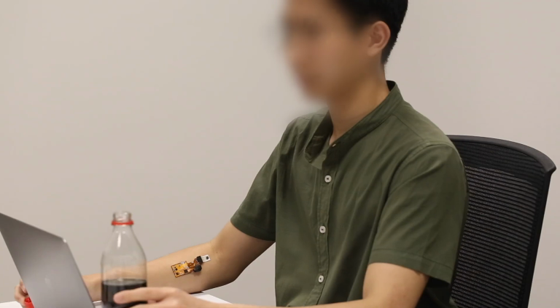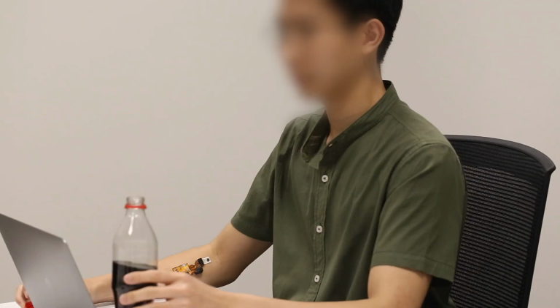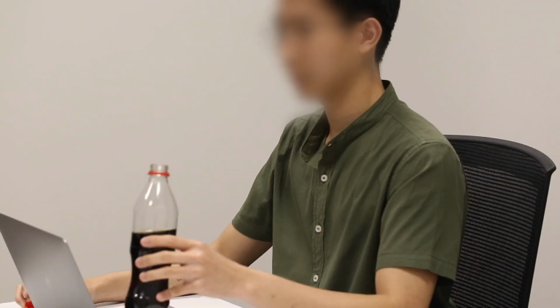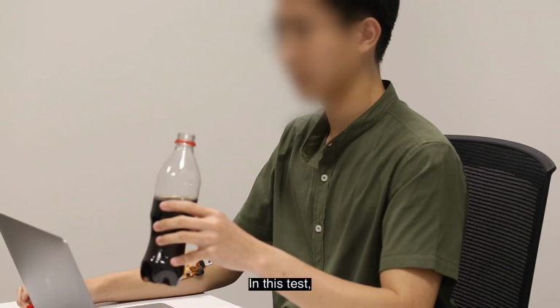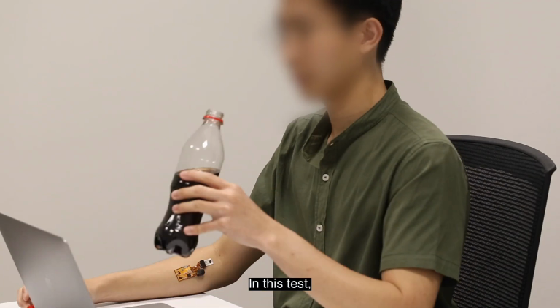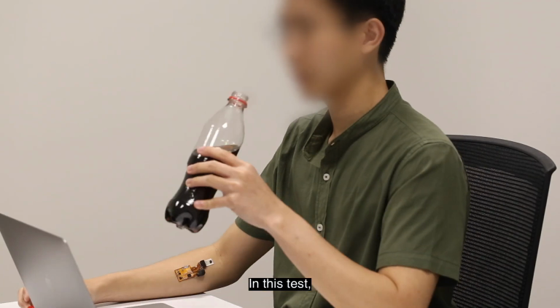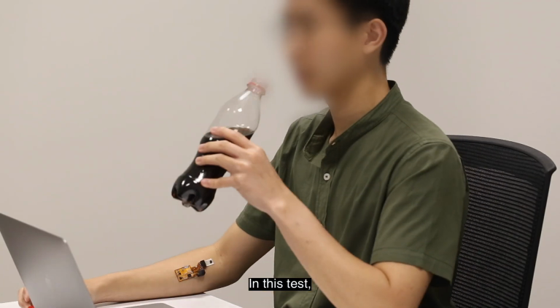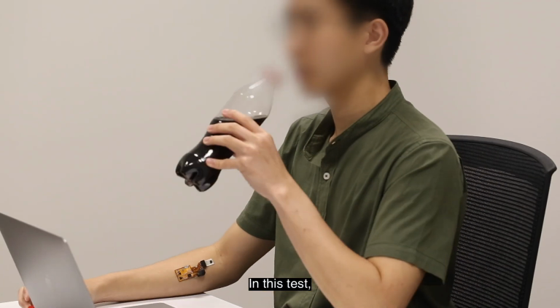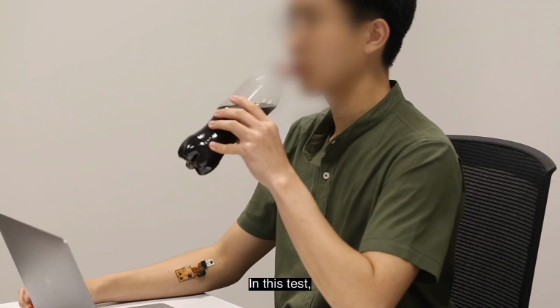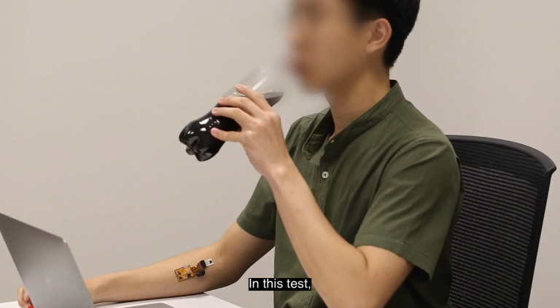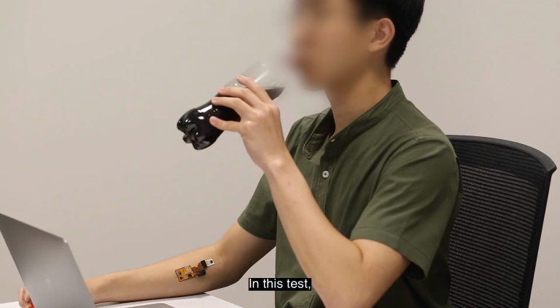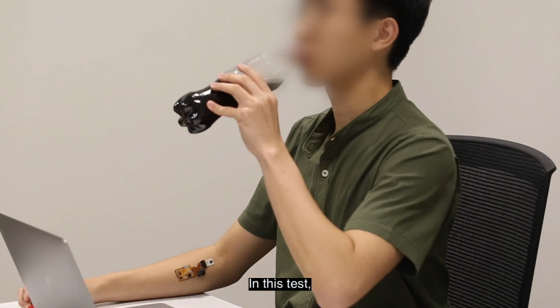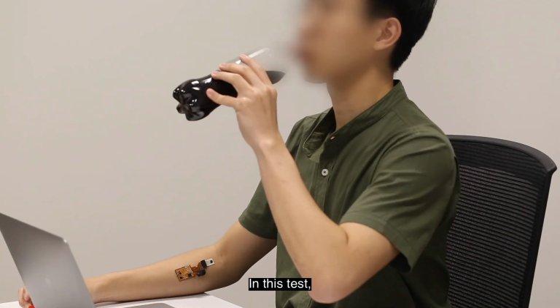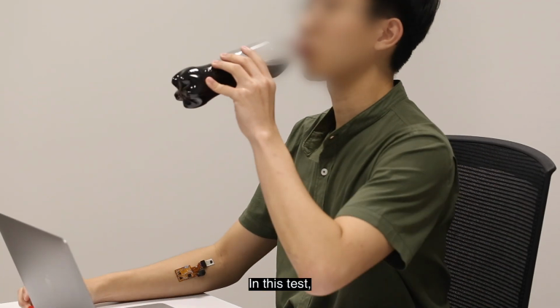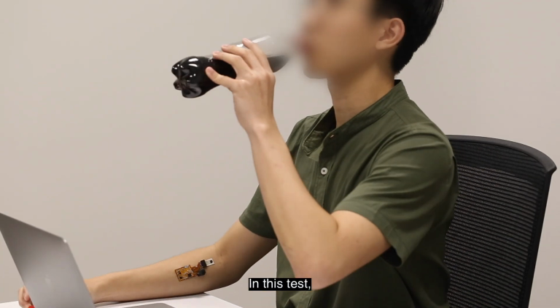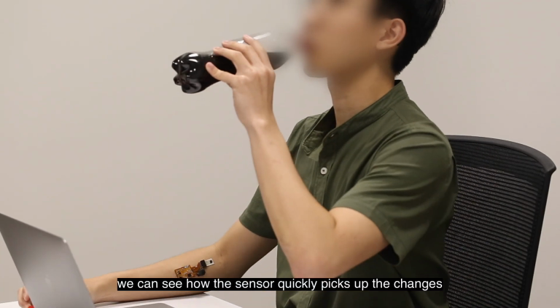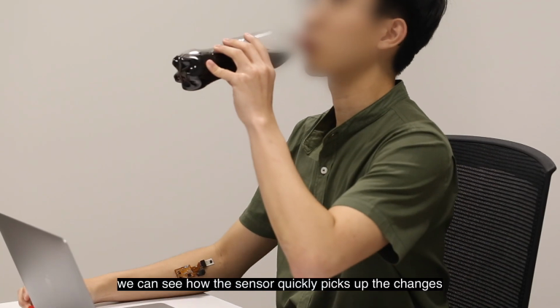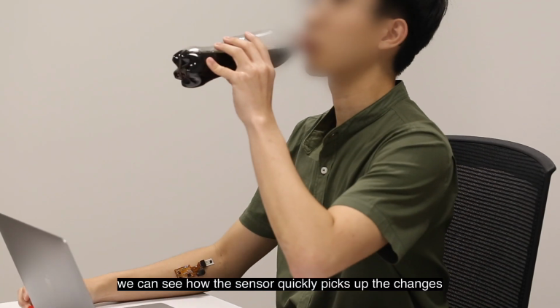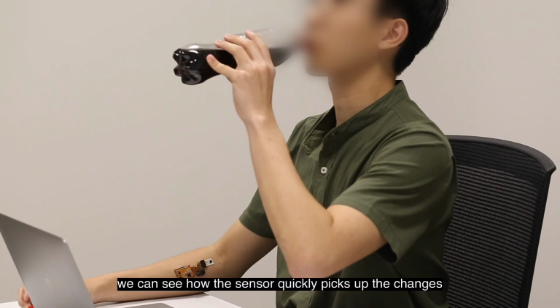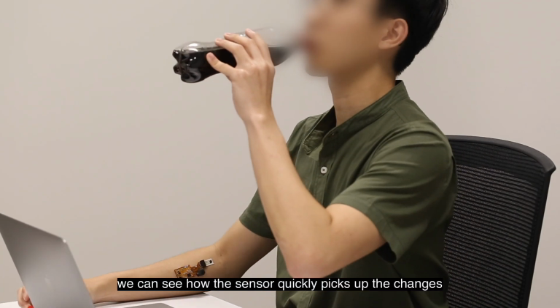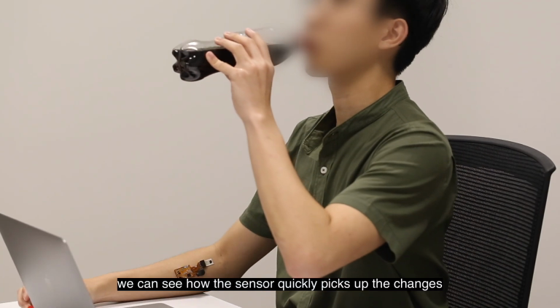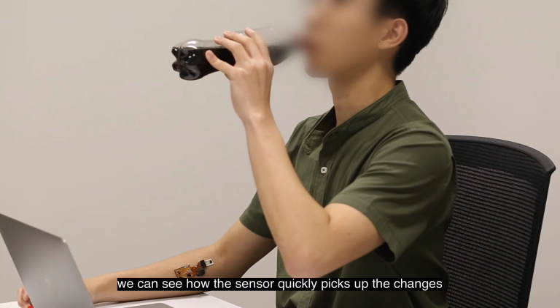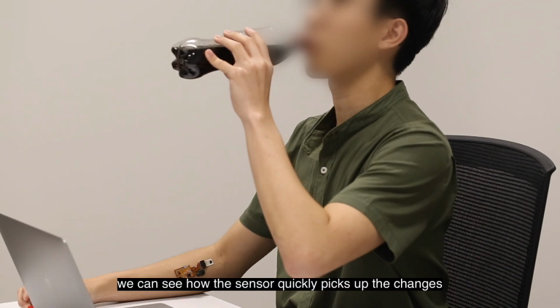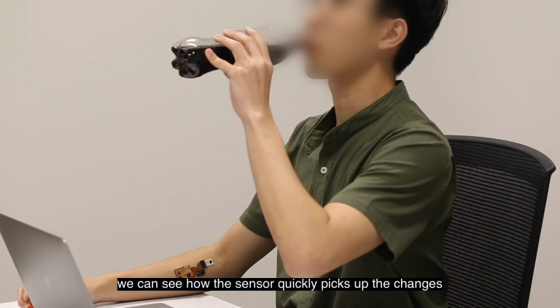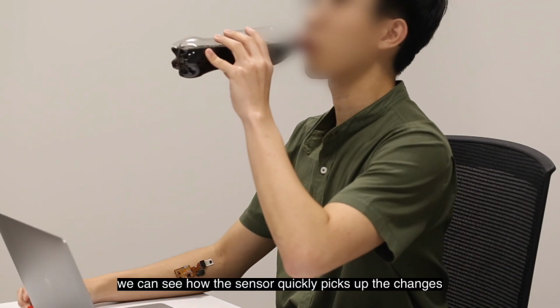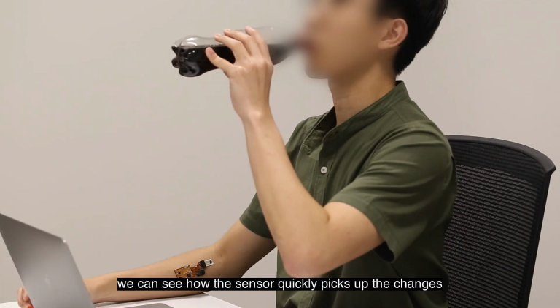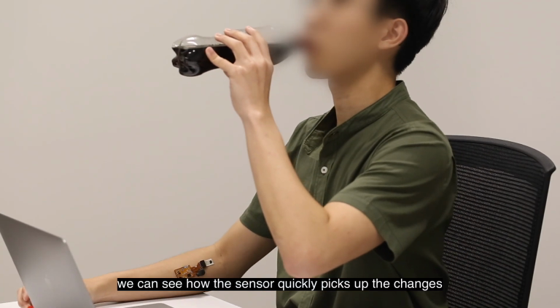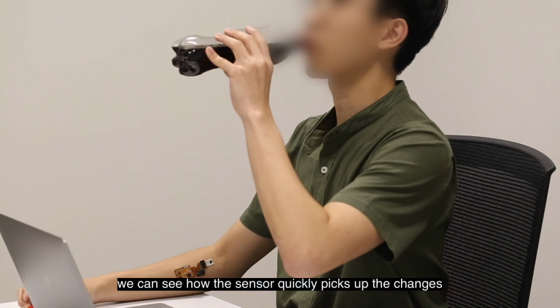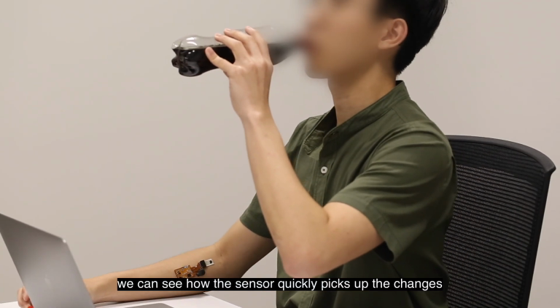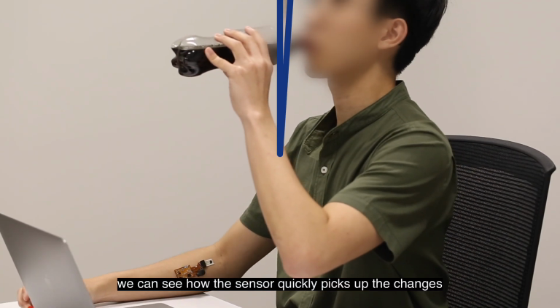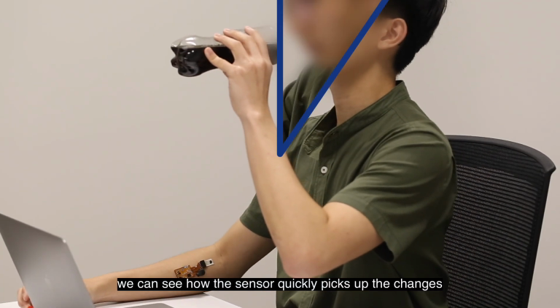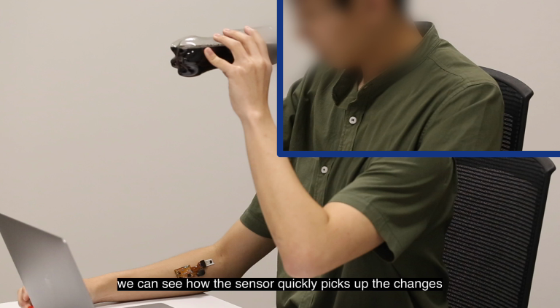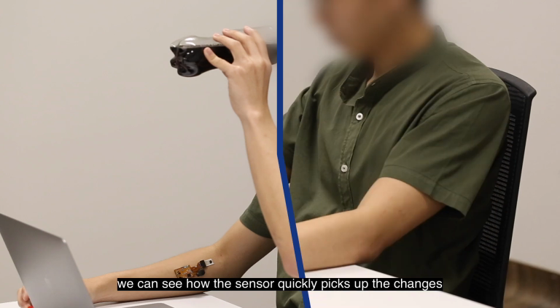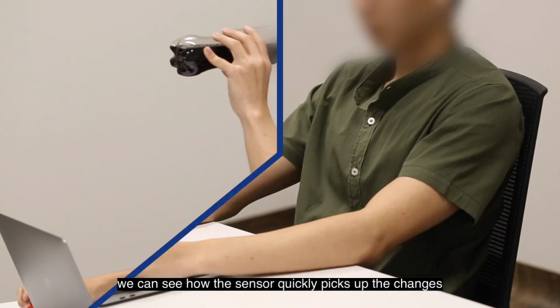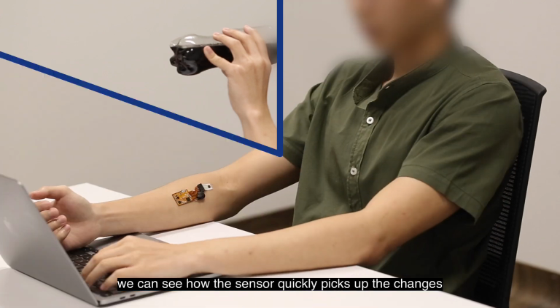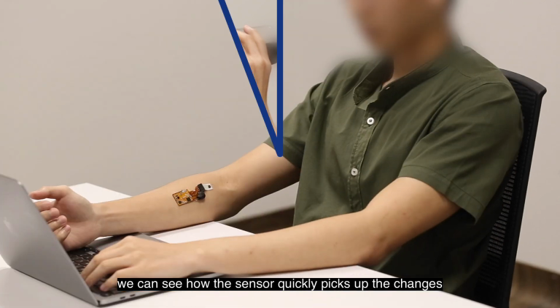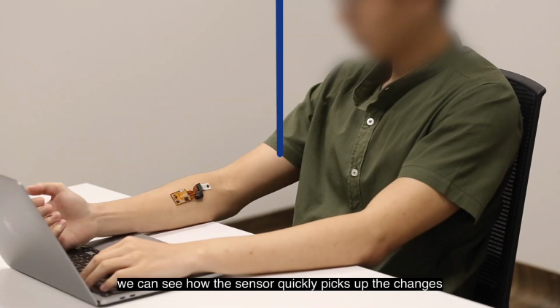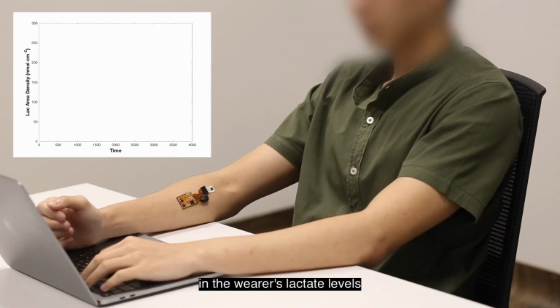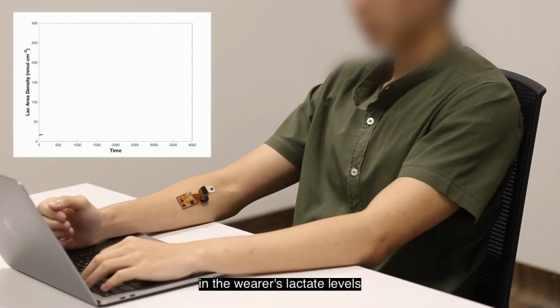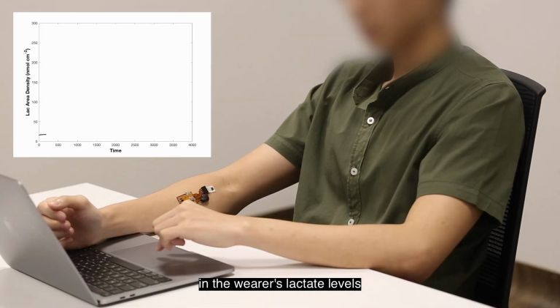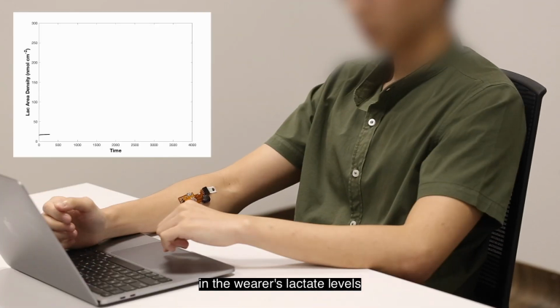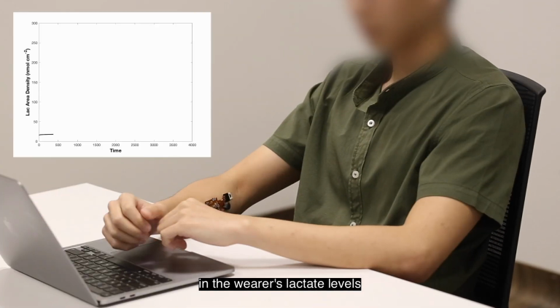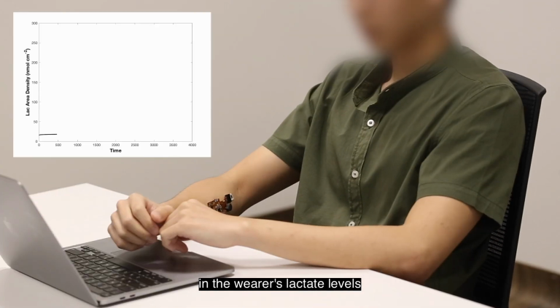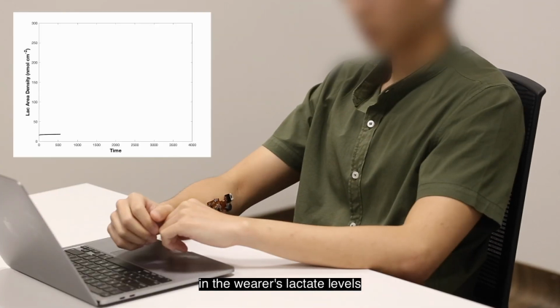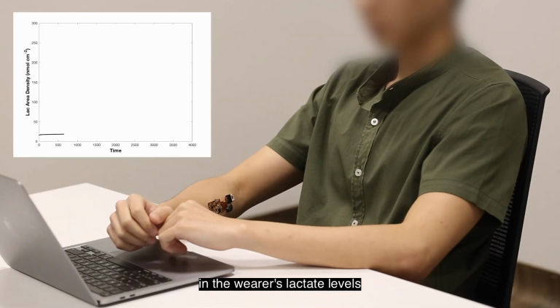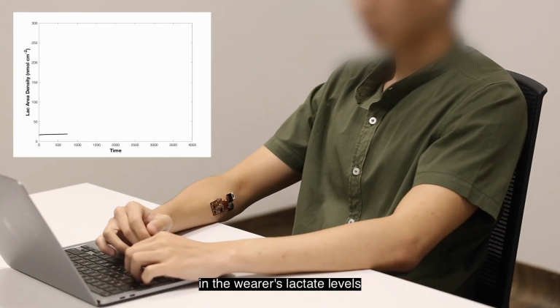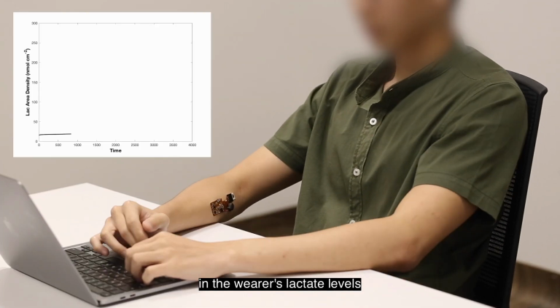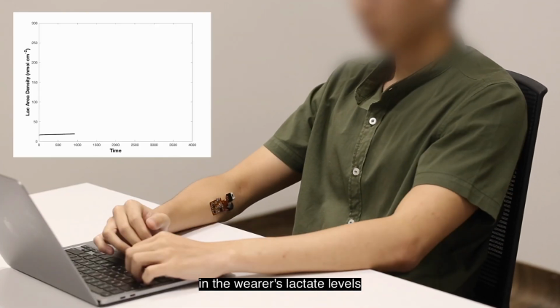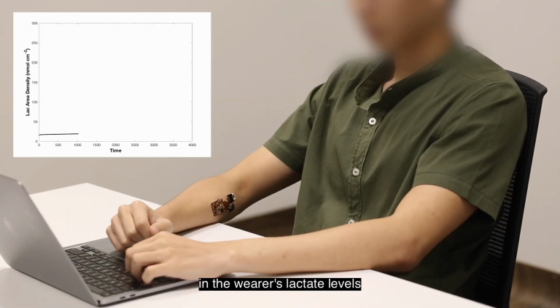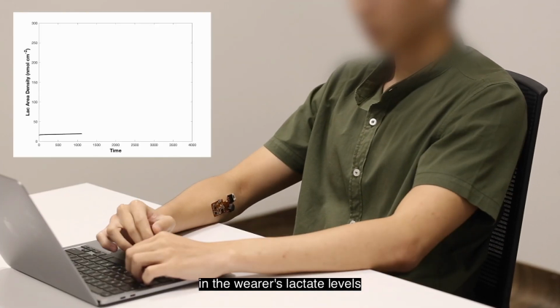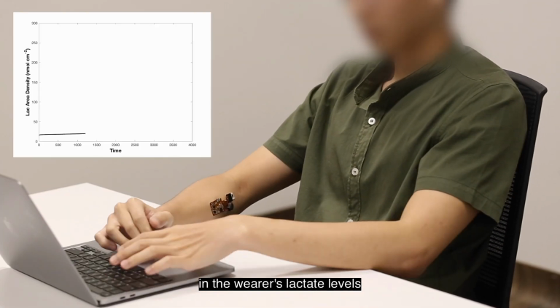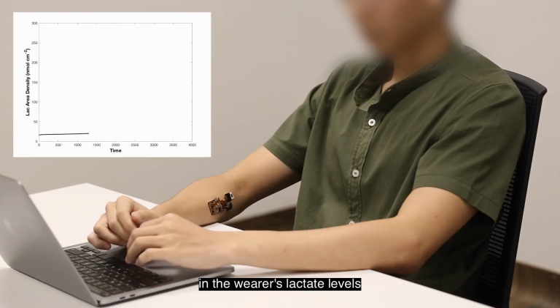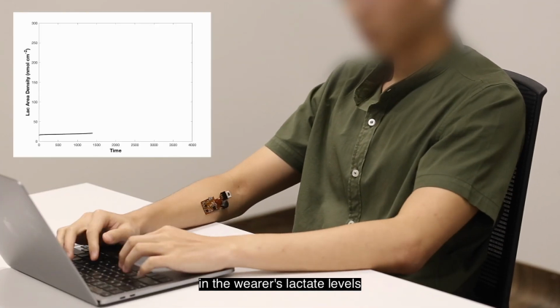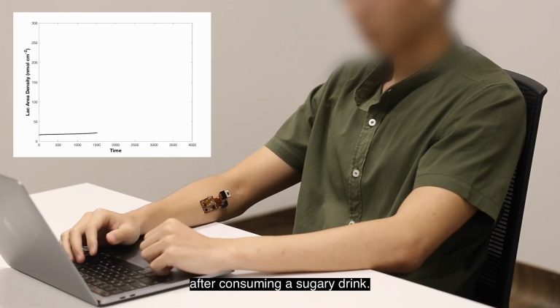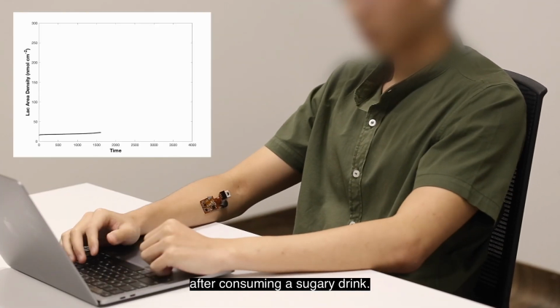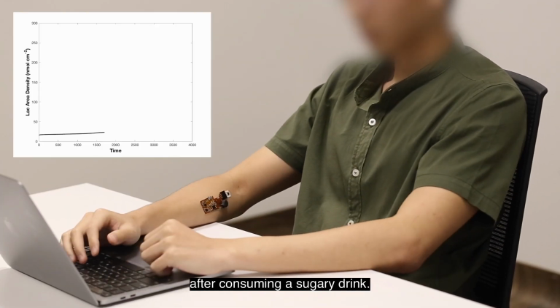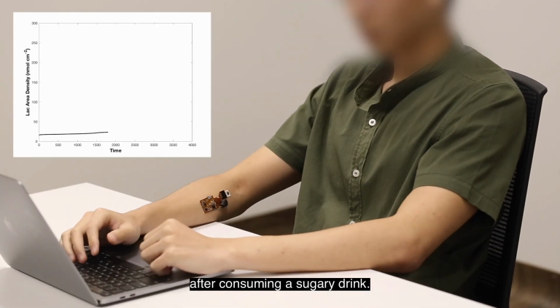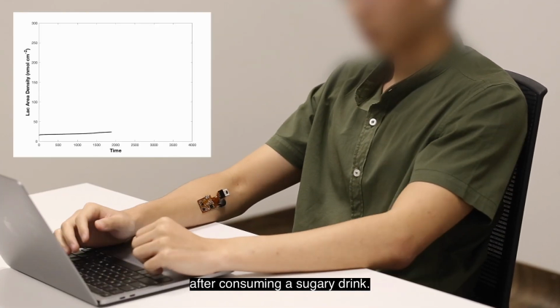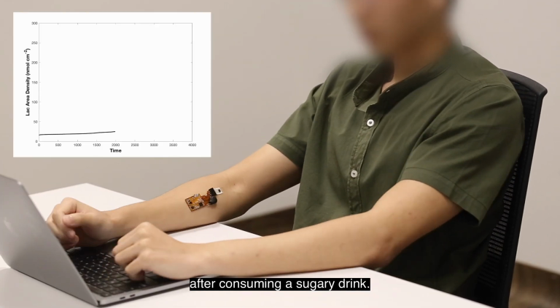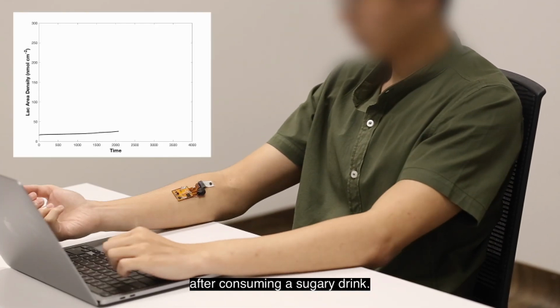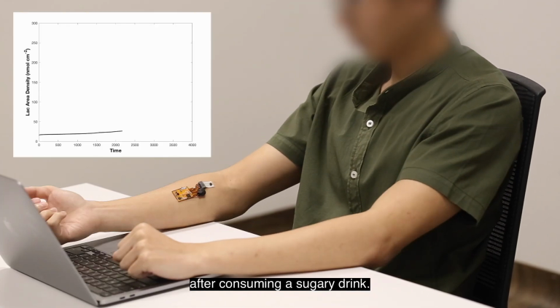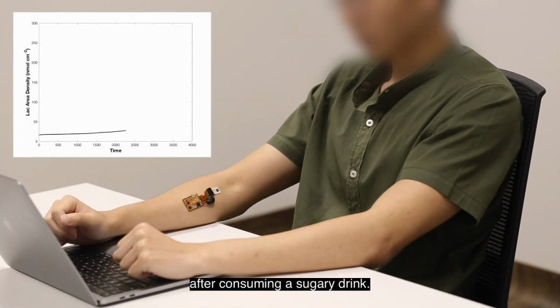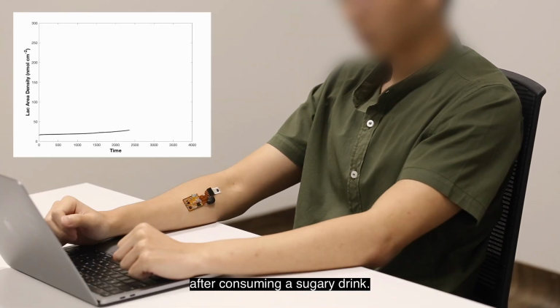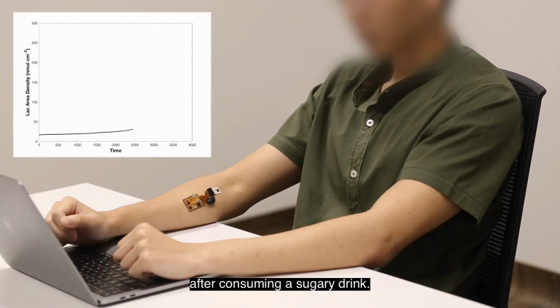In this test, we can see how the sensor quickly picks up changes in the various lactate levels after consuming a sugary drink.